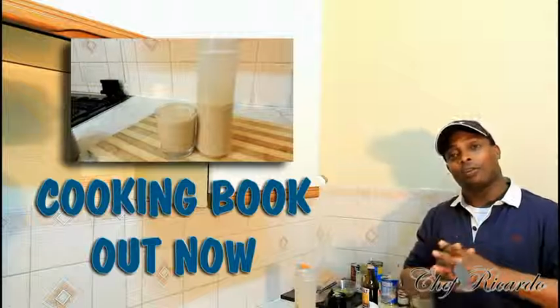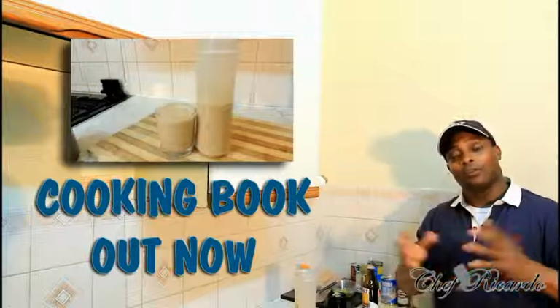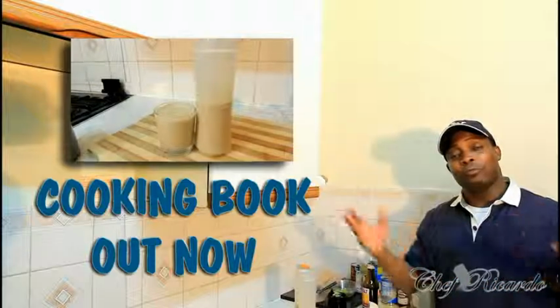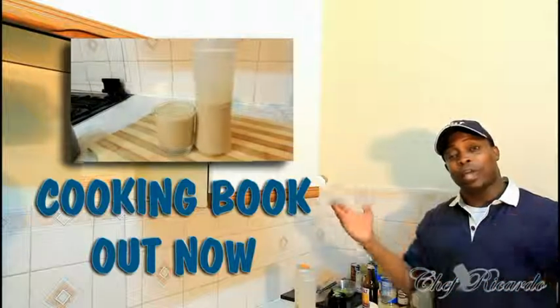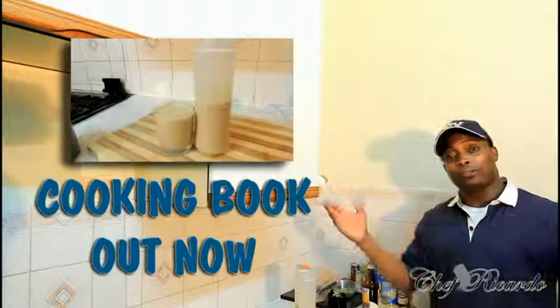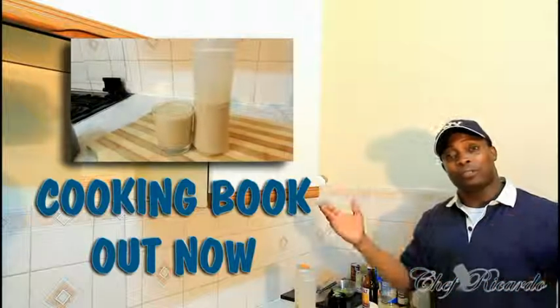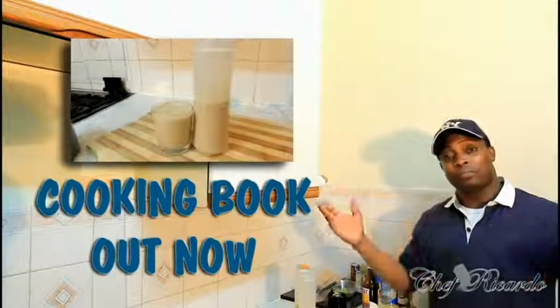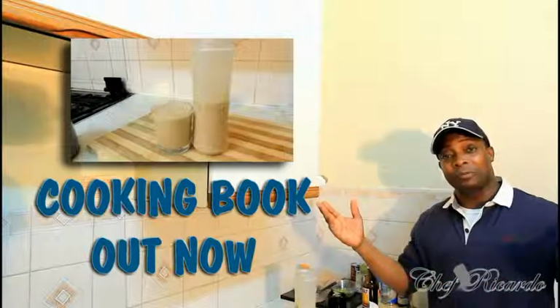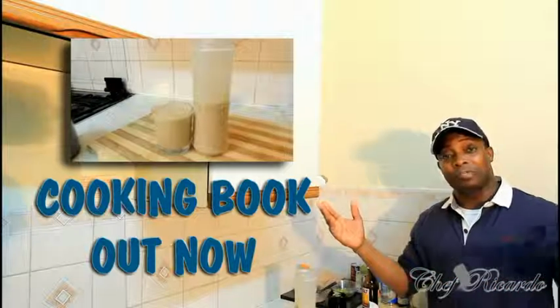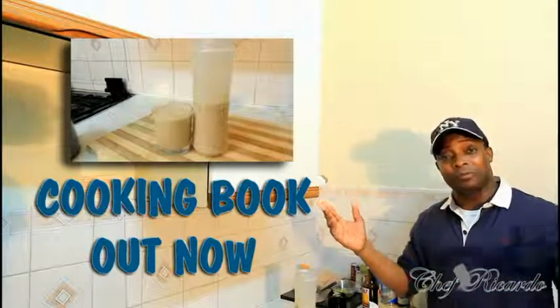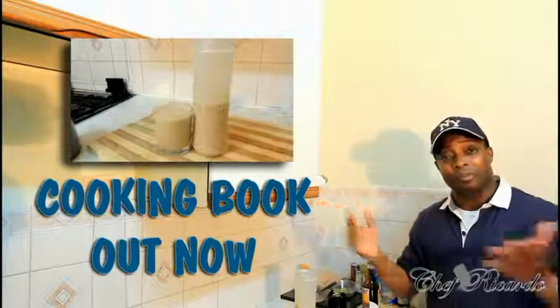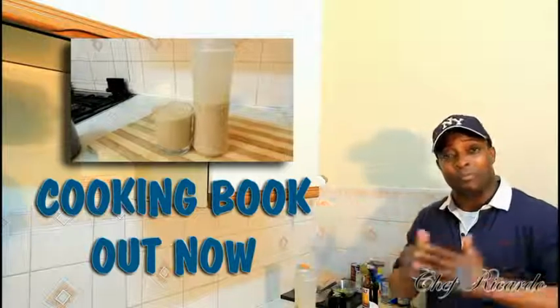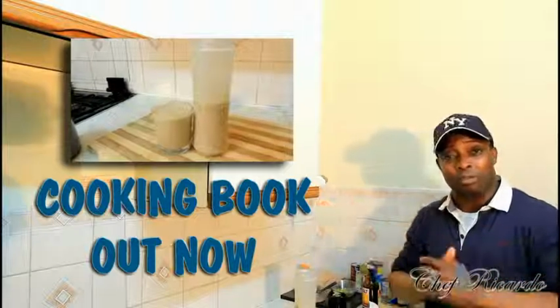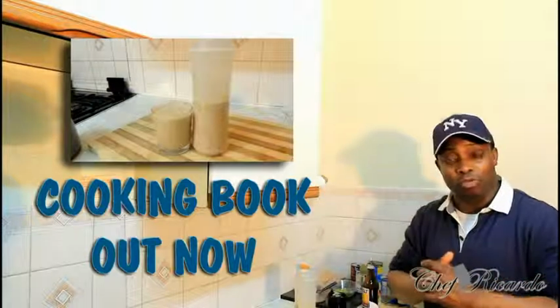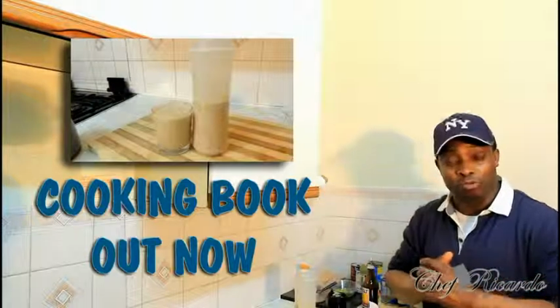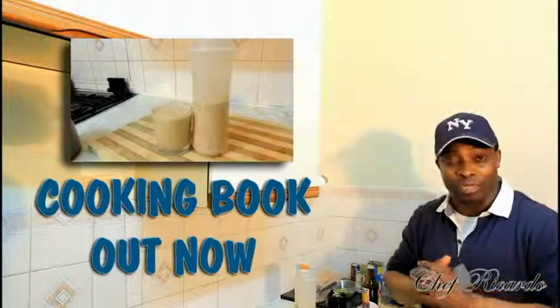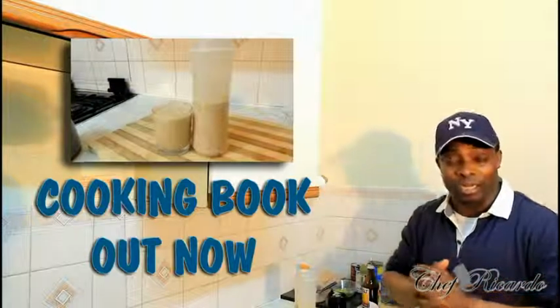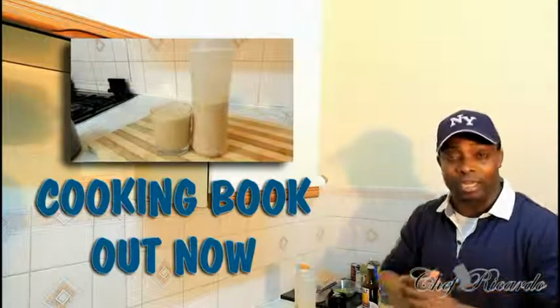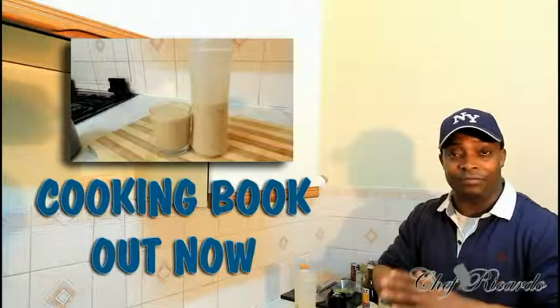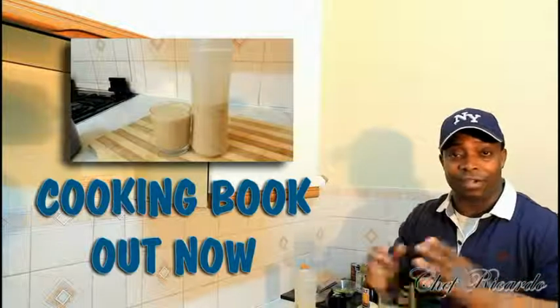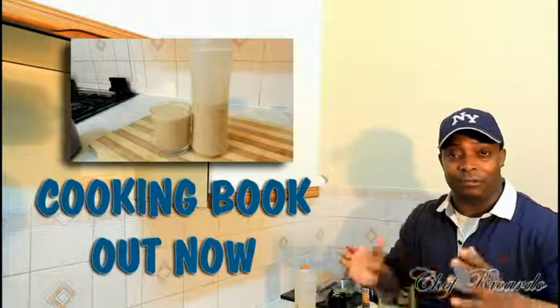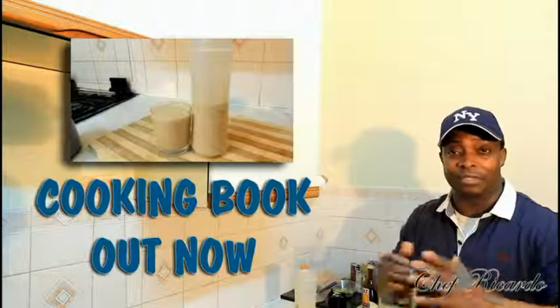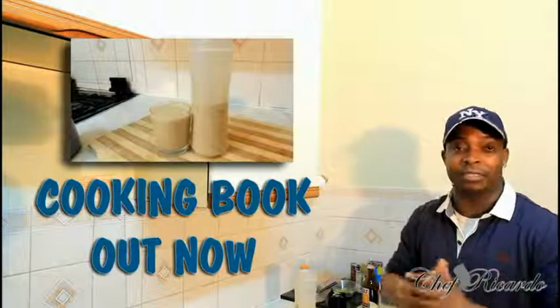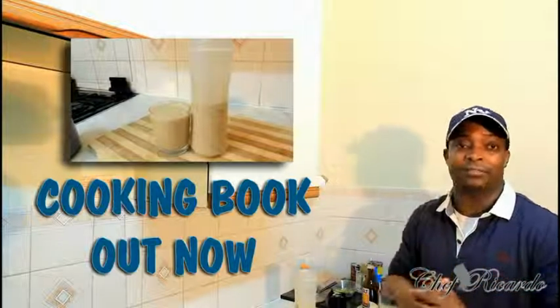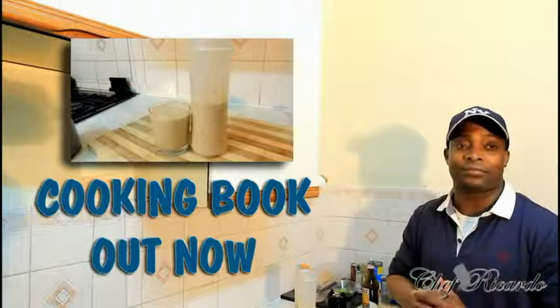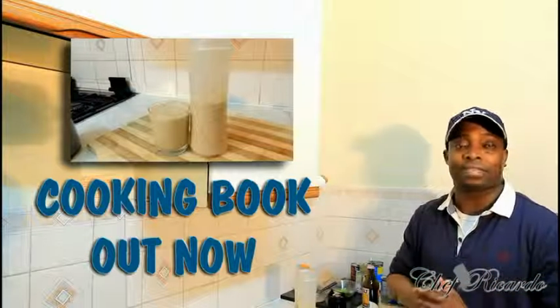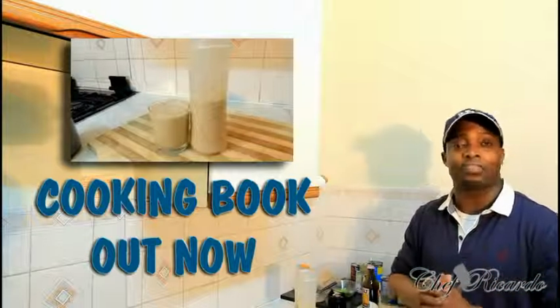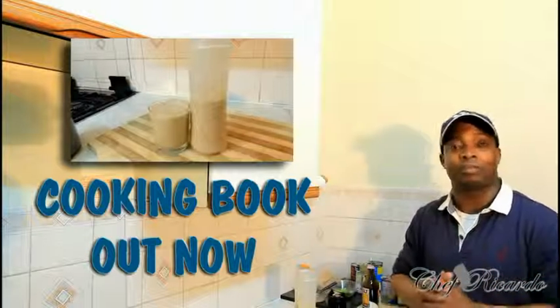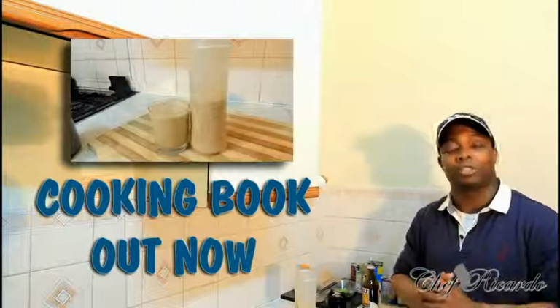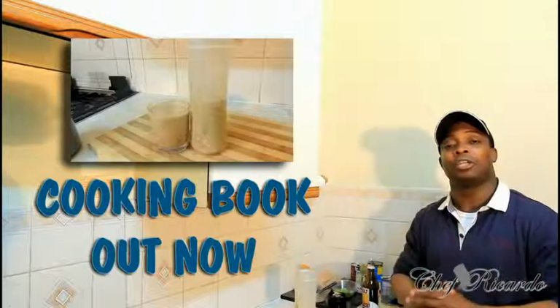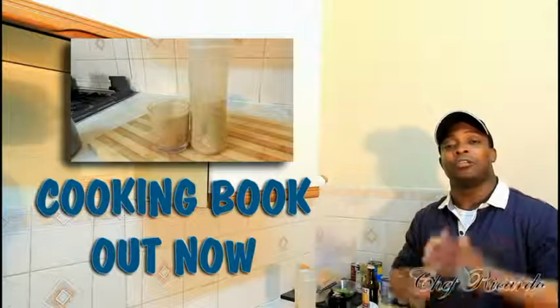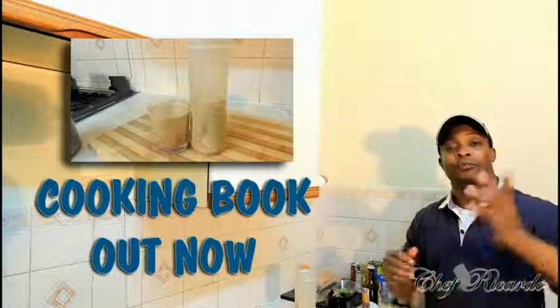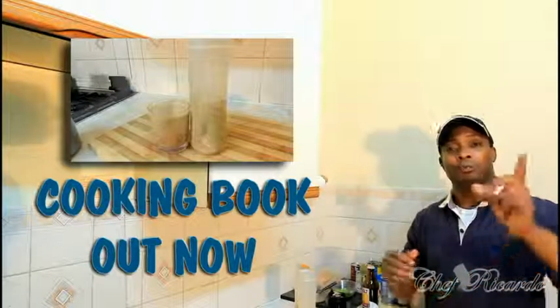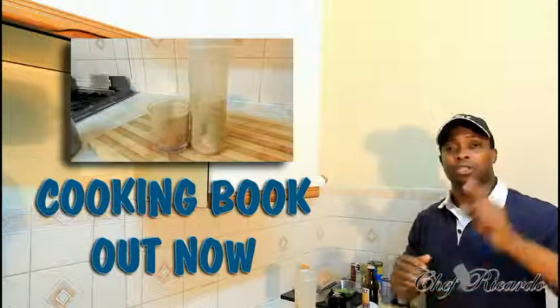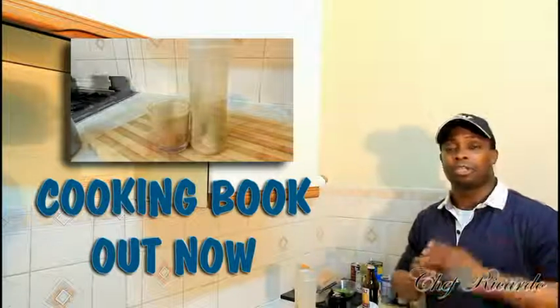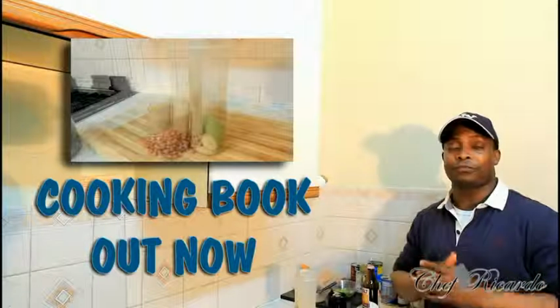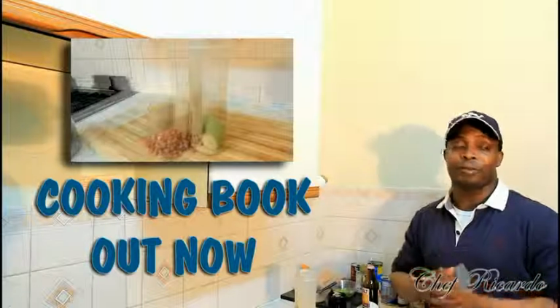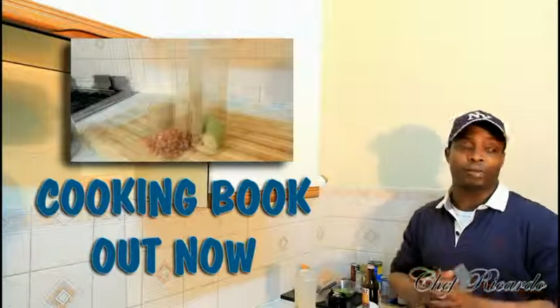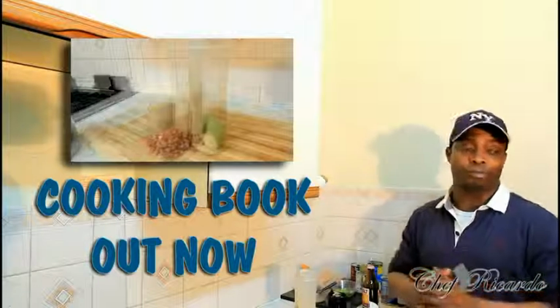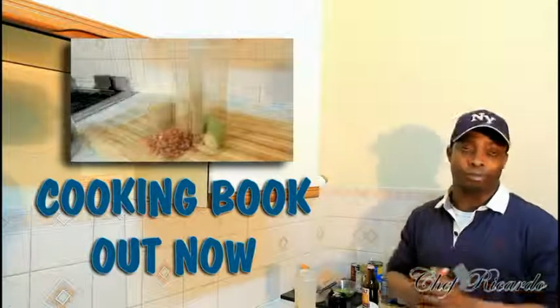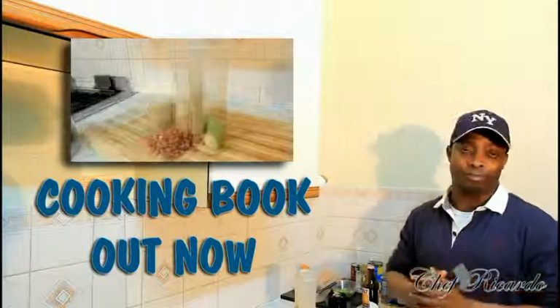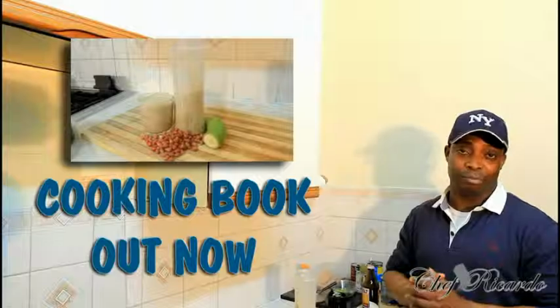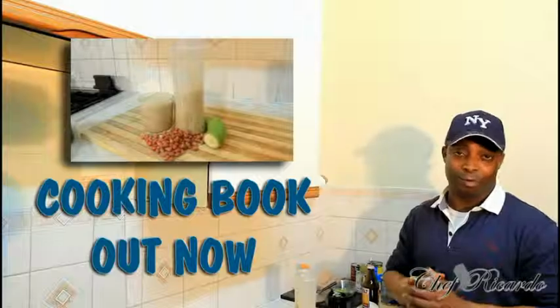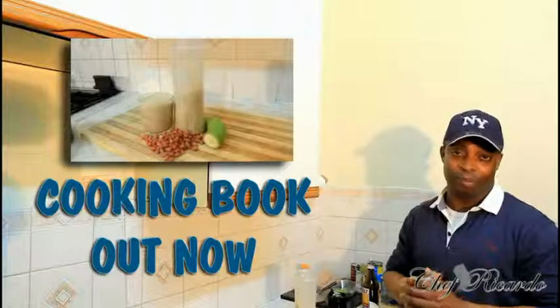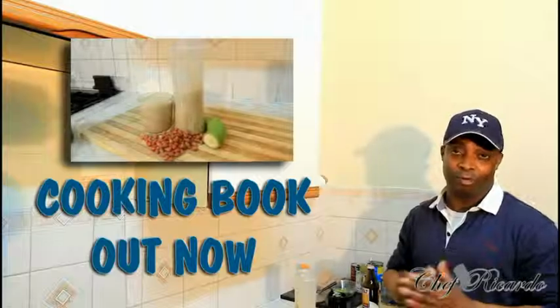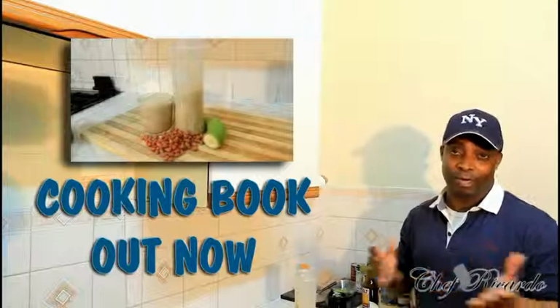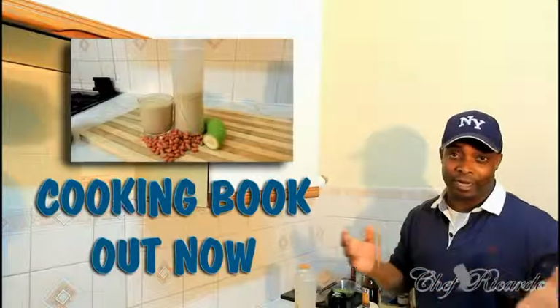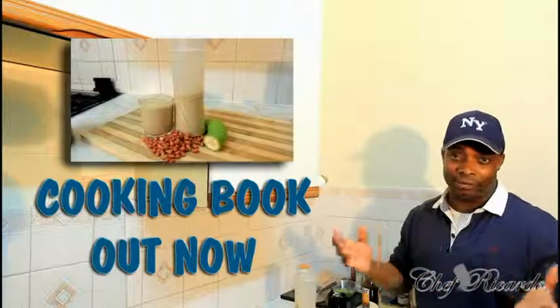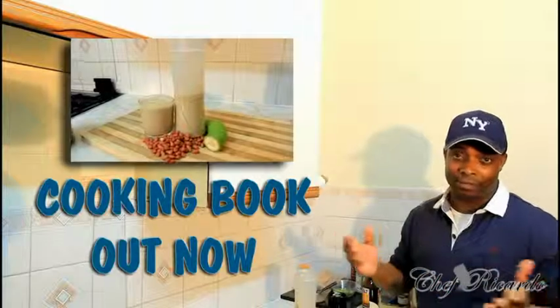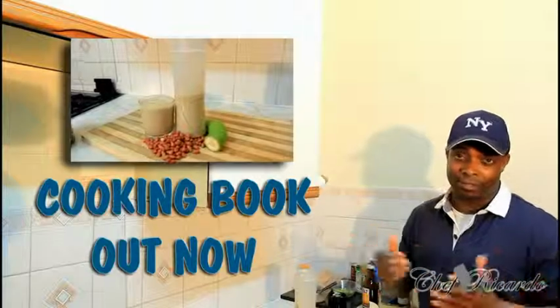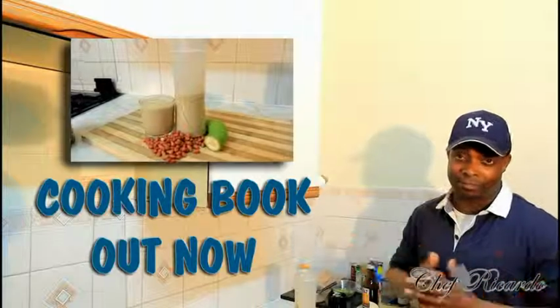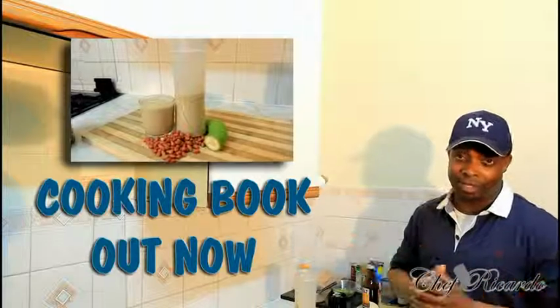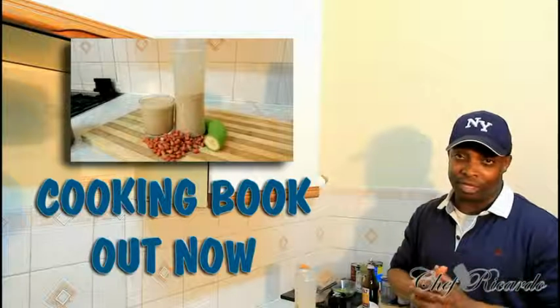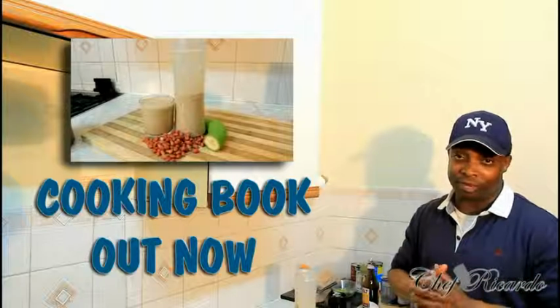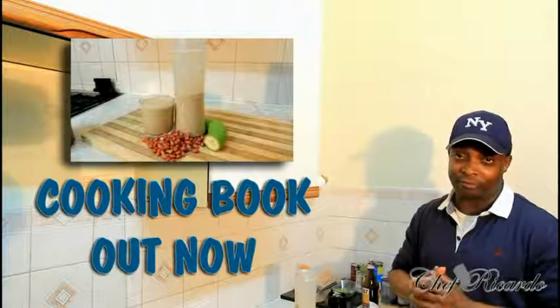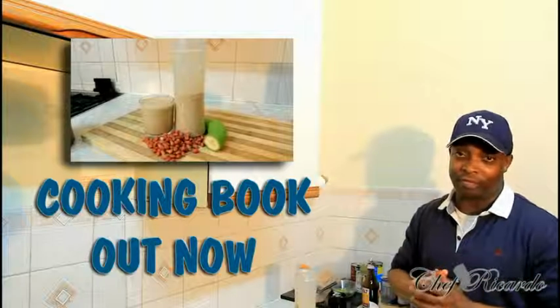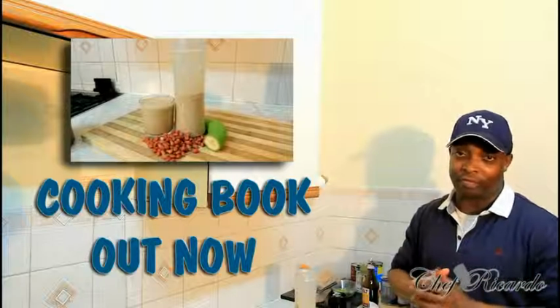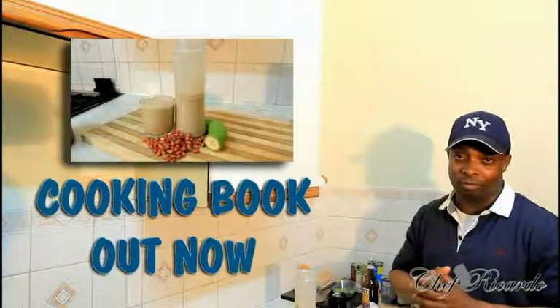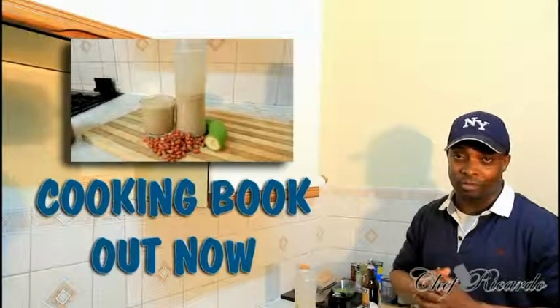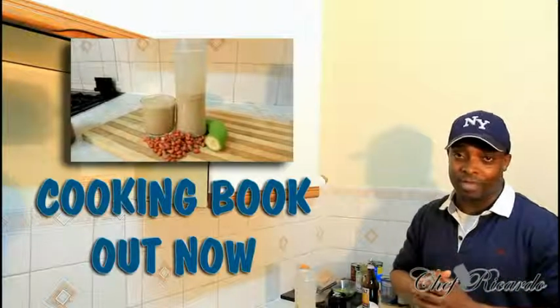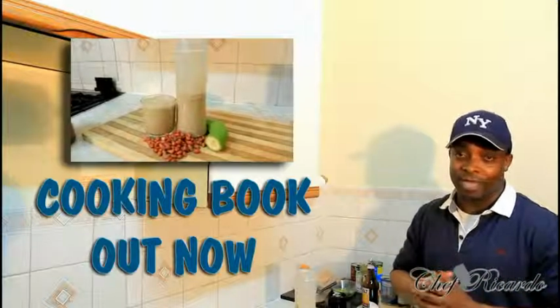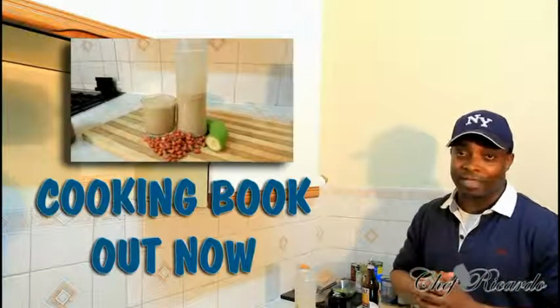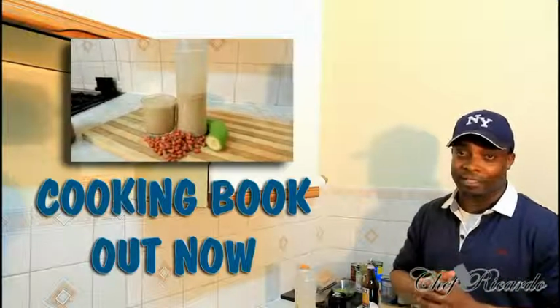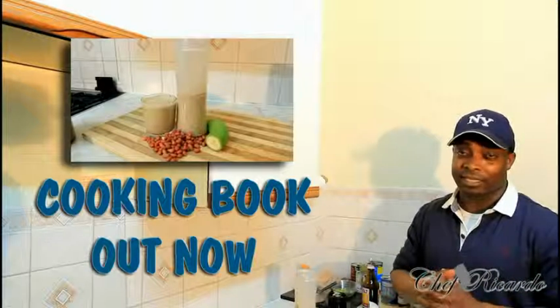Hopefully you like the recipe. Subscribe to the YouTube channel, leave a comment, and thank you so much for watching Chef Ricardo cooking program. We've got a lot more recipes coming up for you.